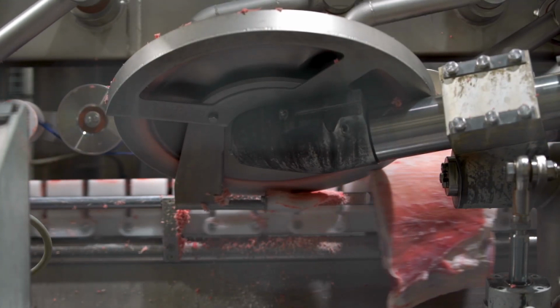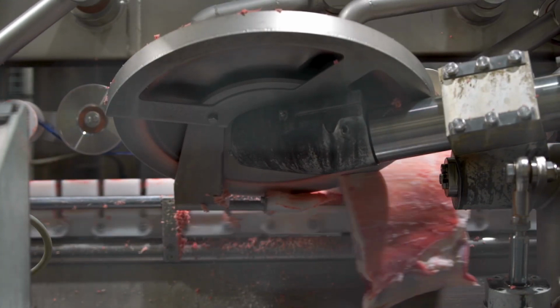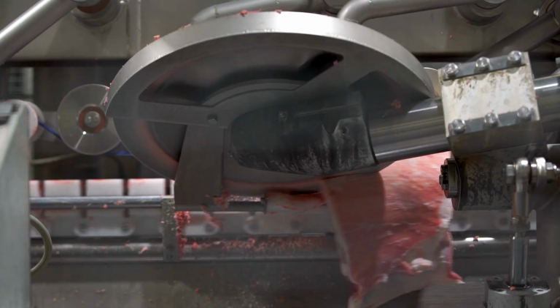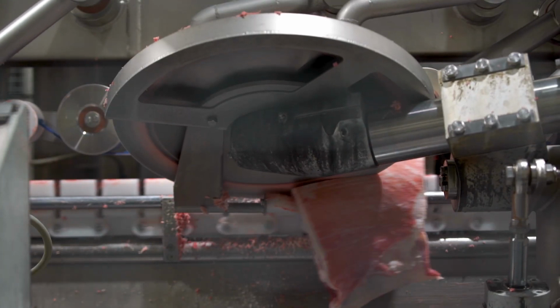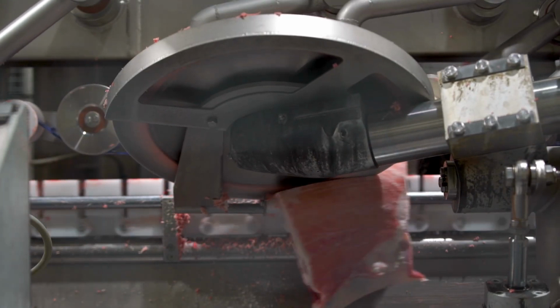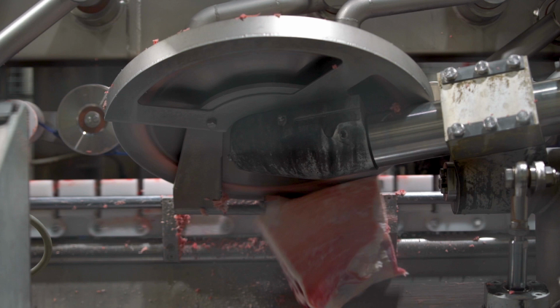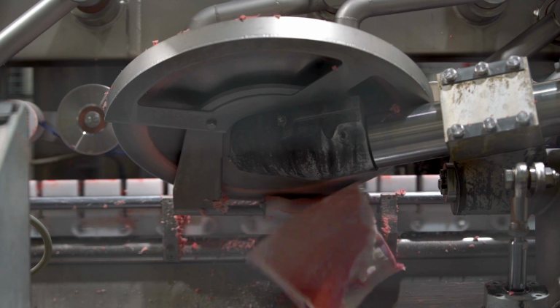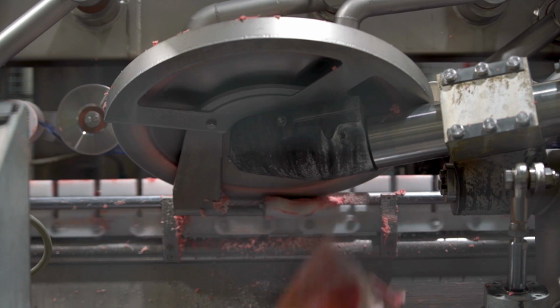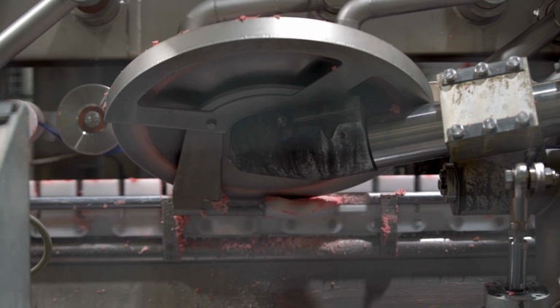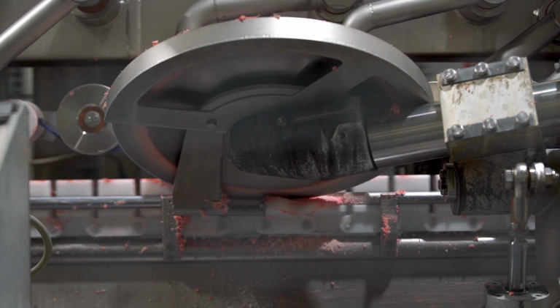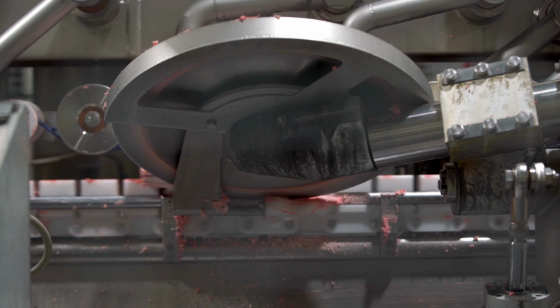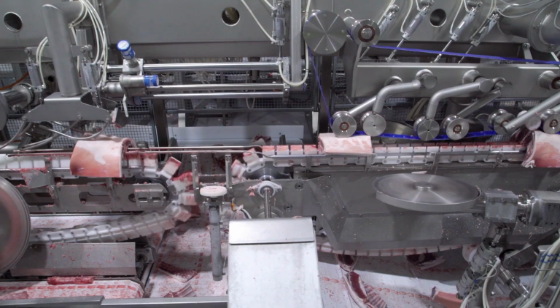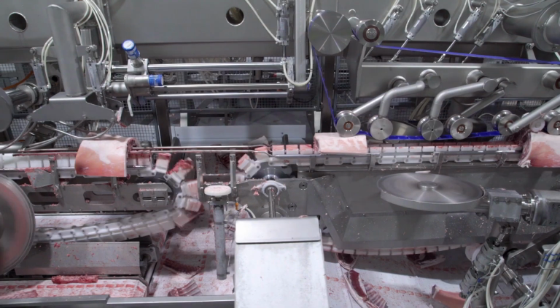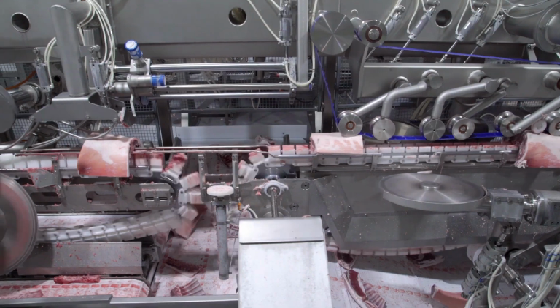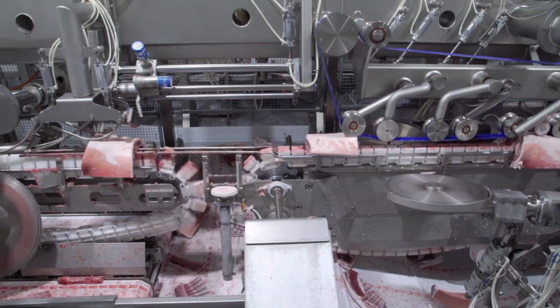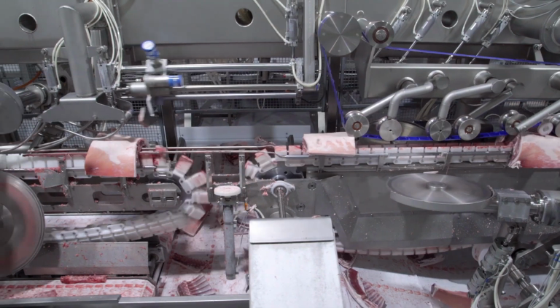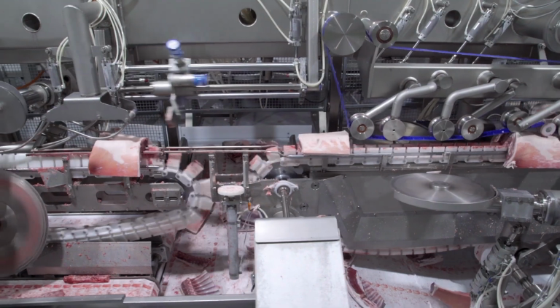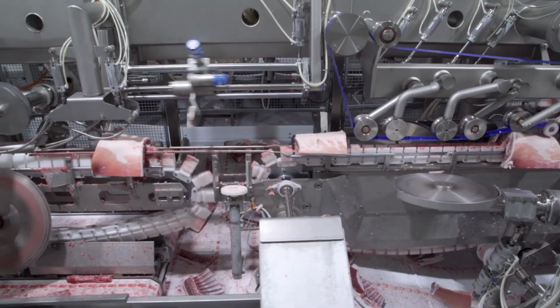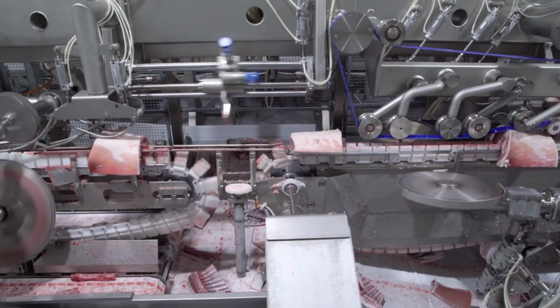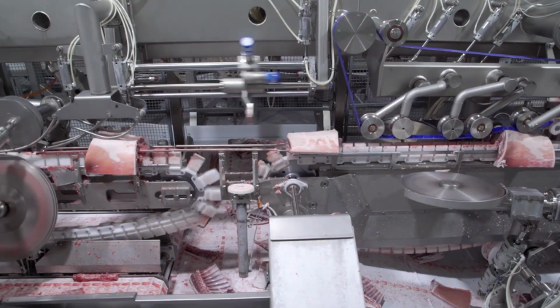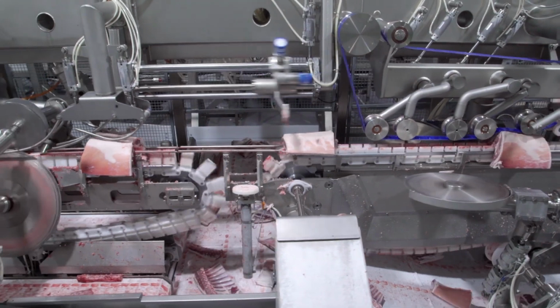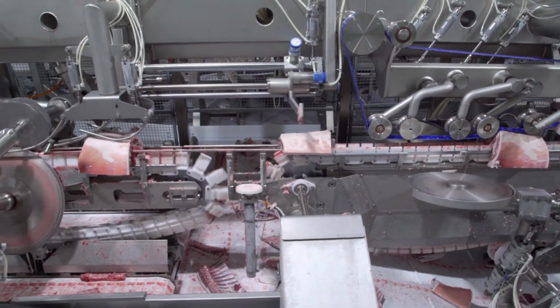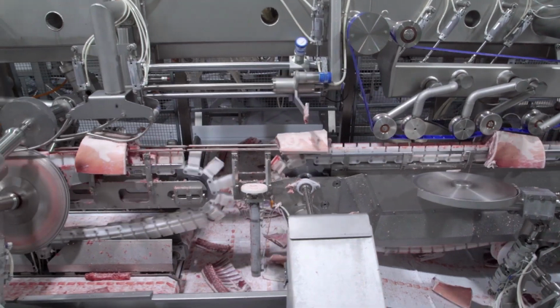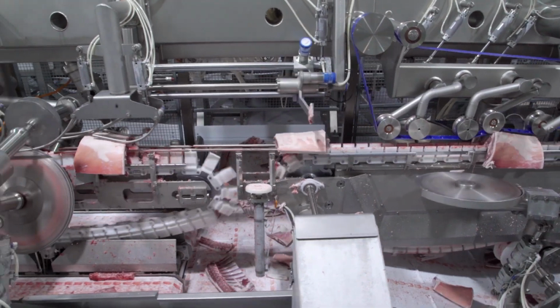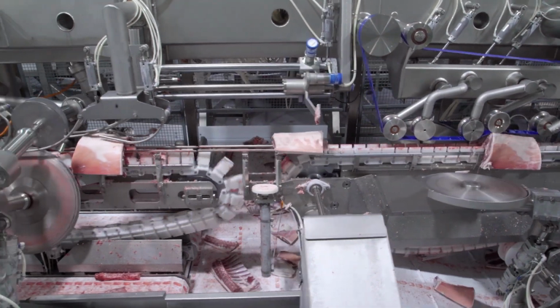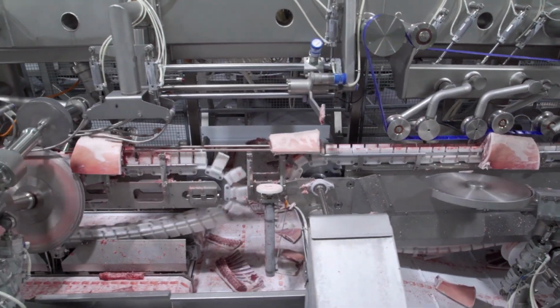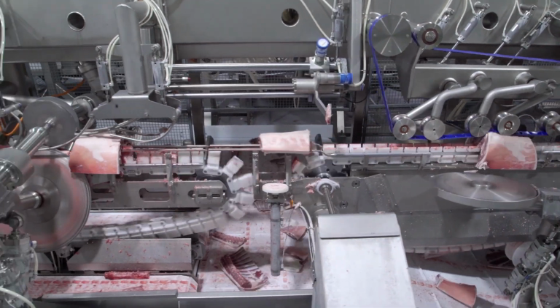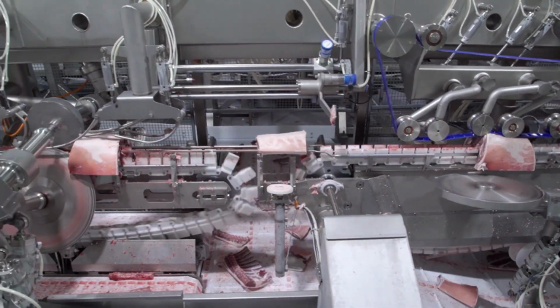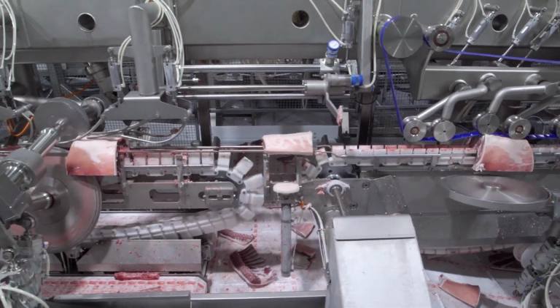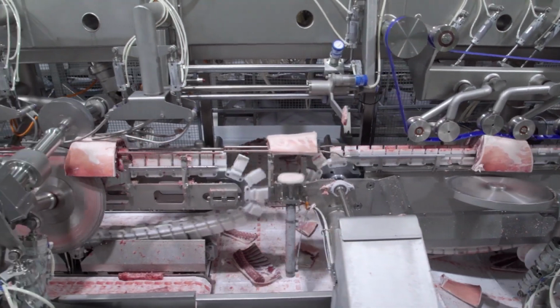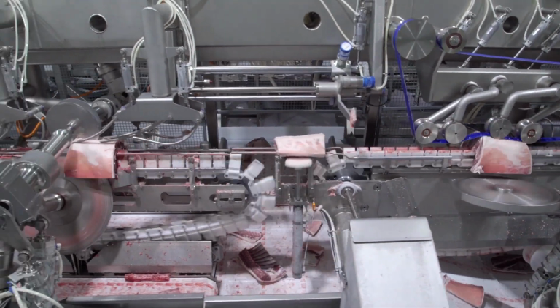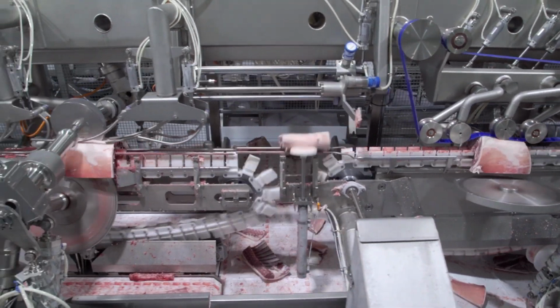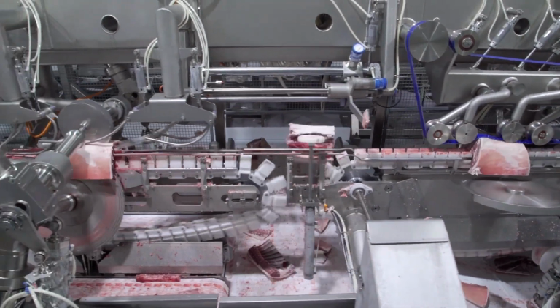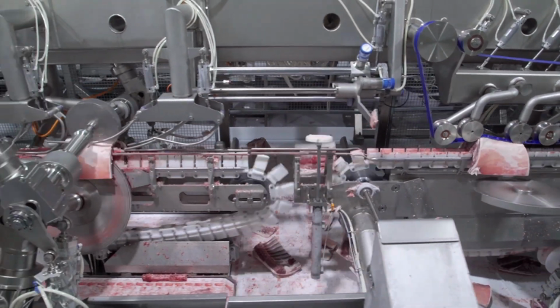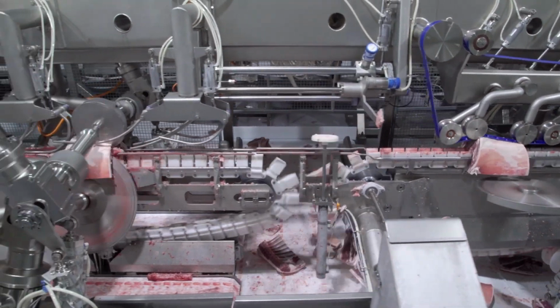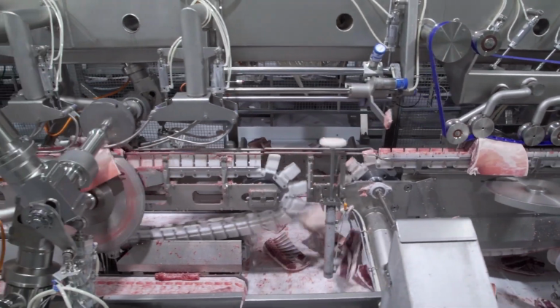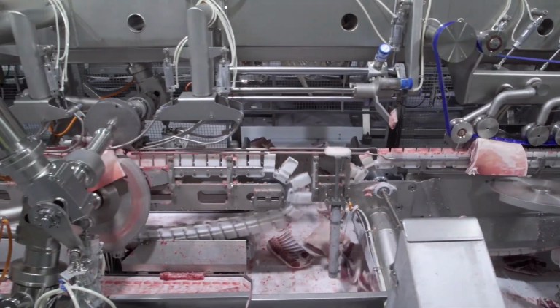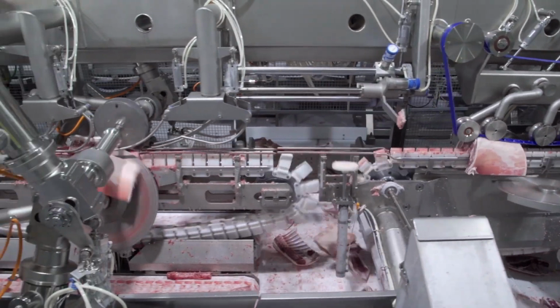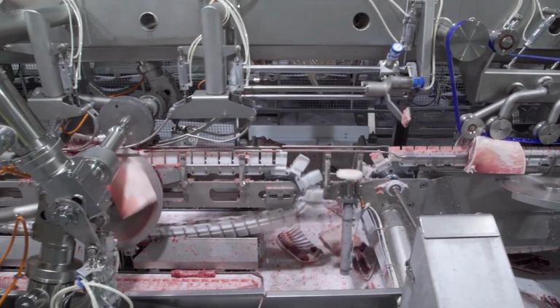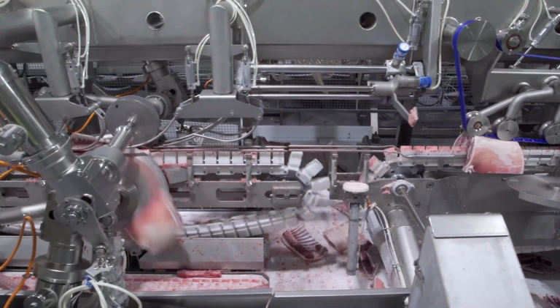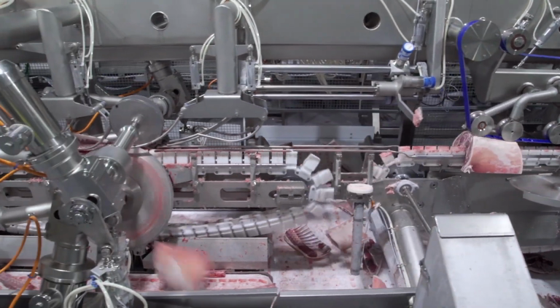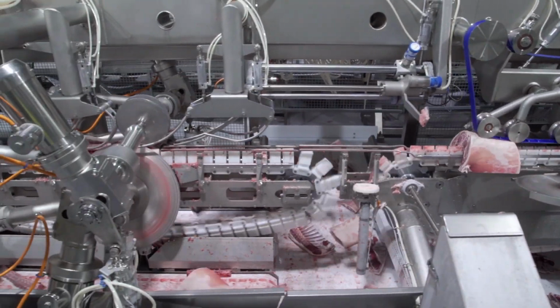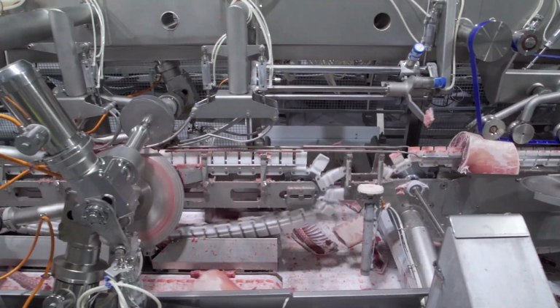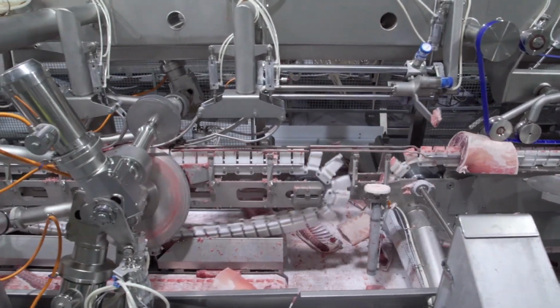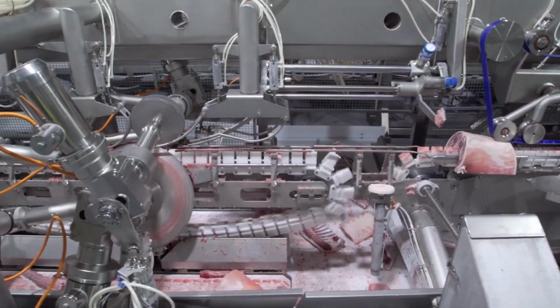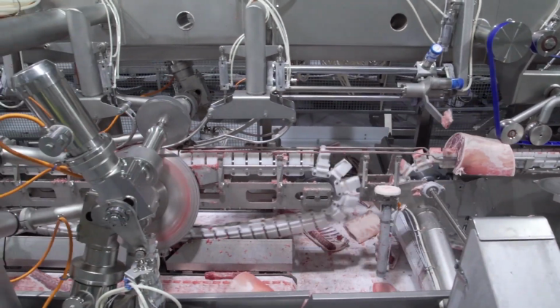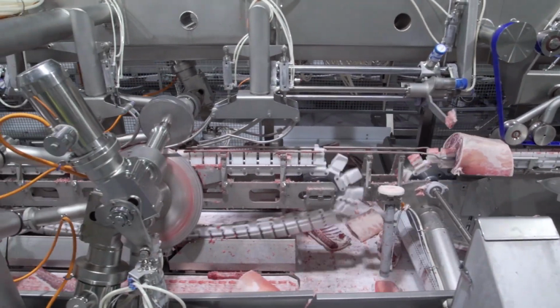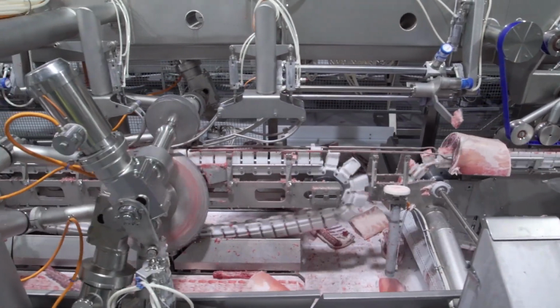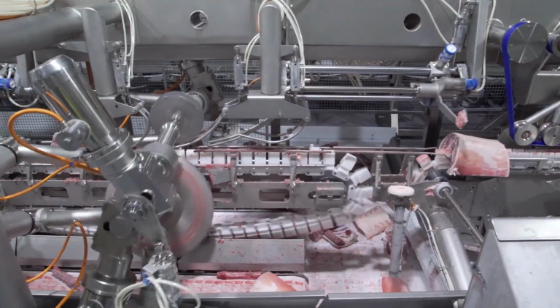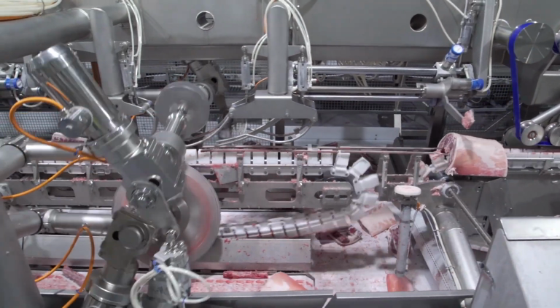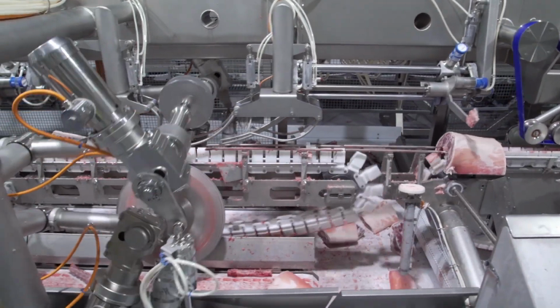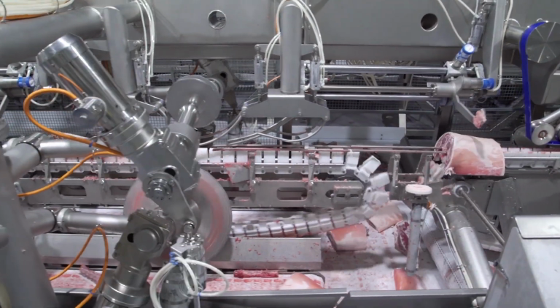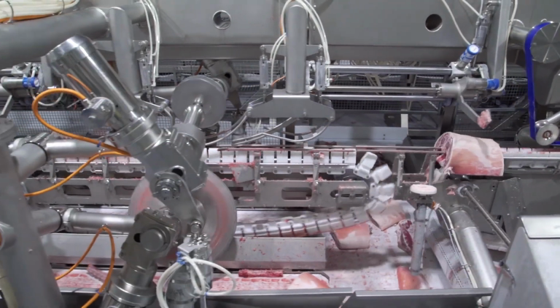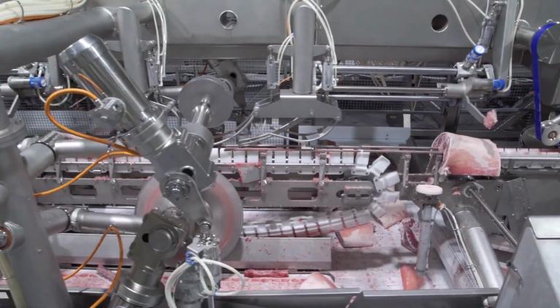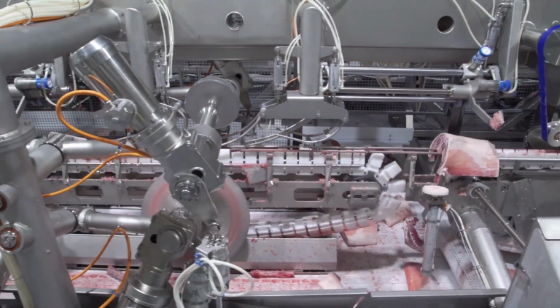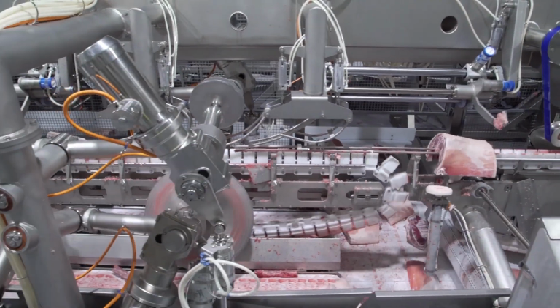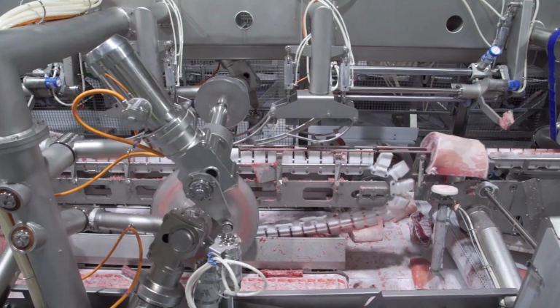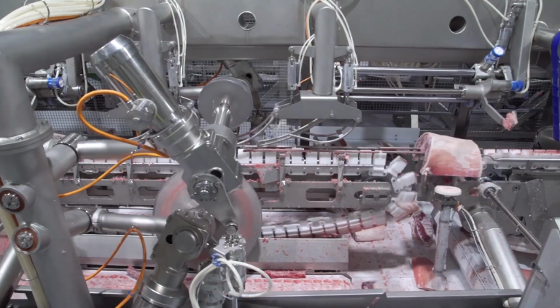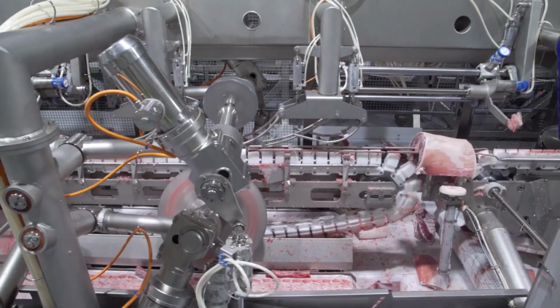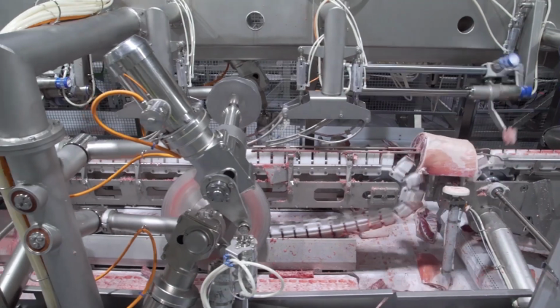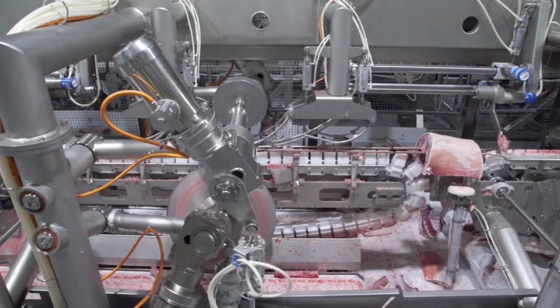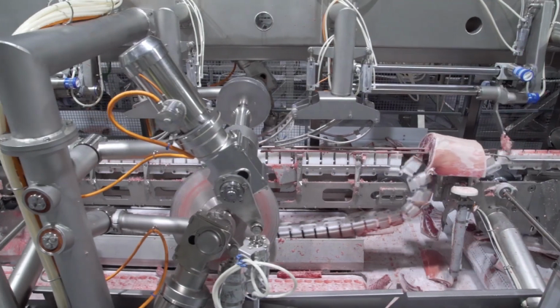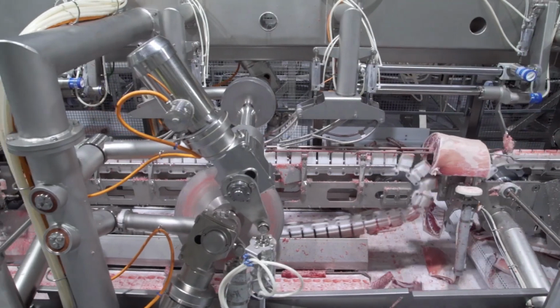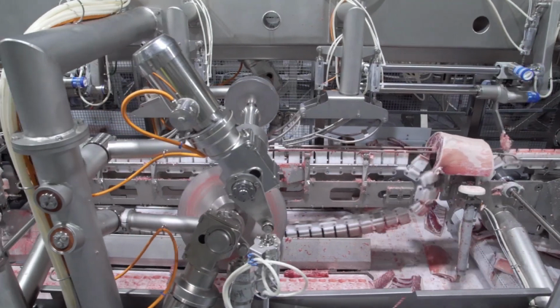The rack, chine and feather bone is removed automatically. Loins can remain as pairs or split into singles.